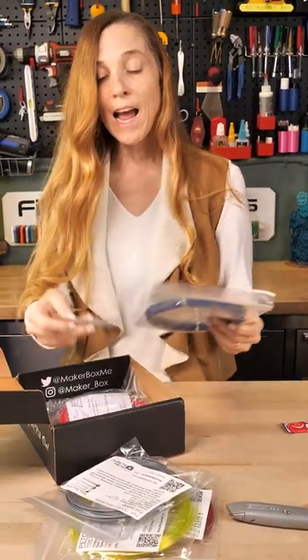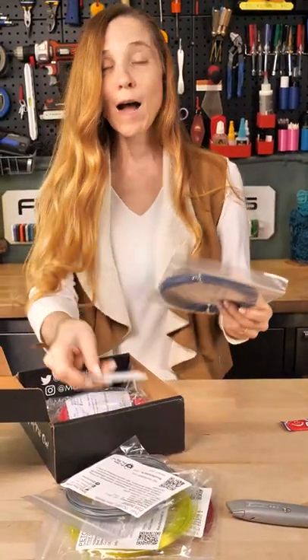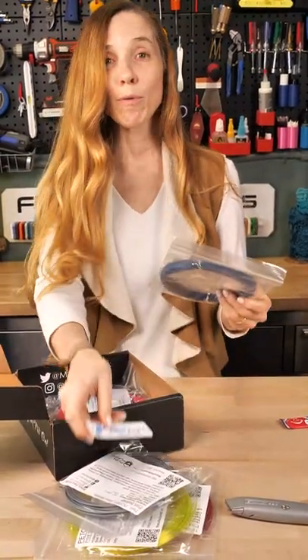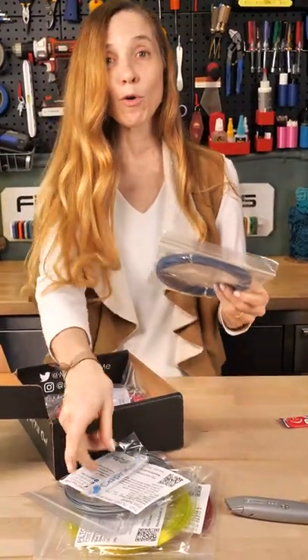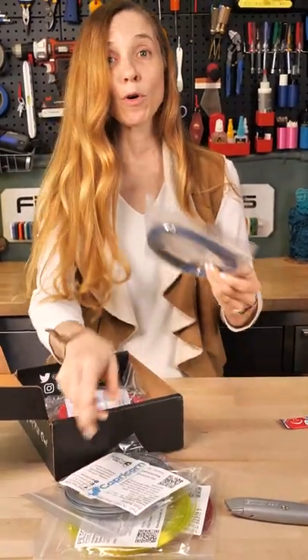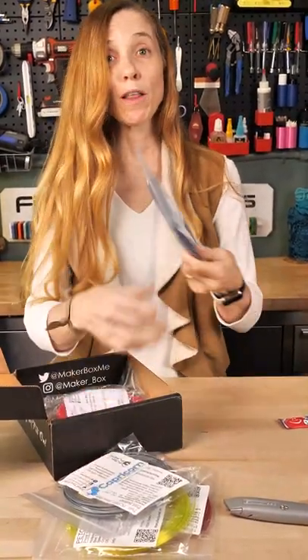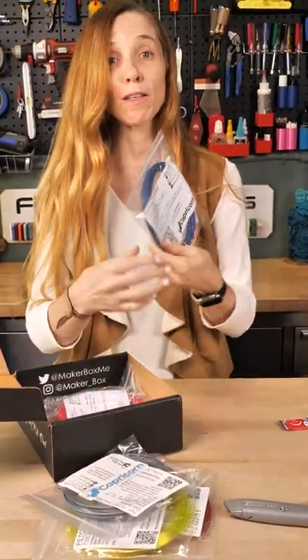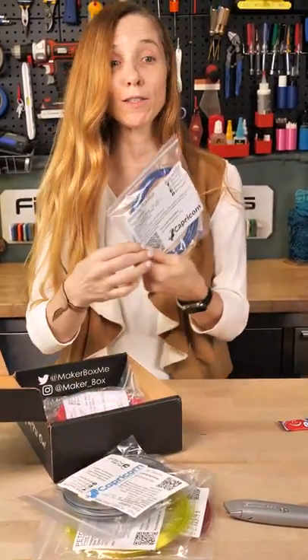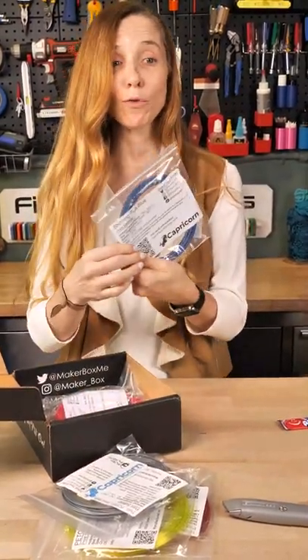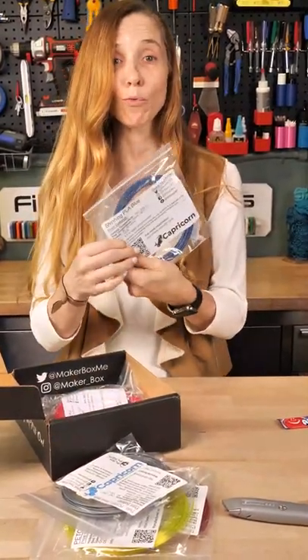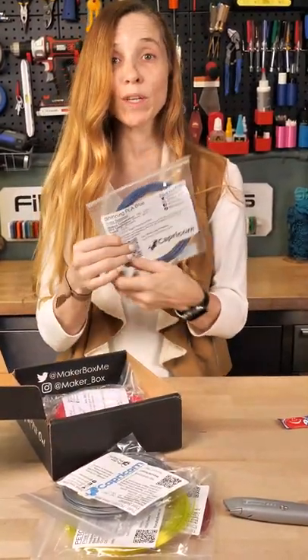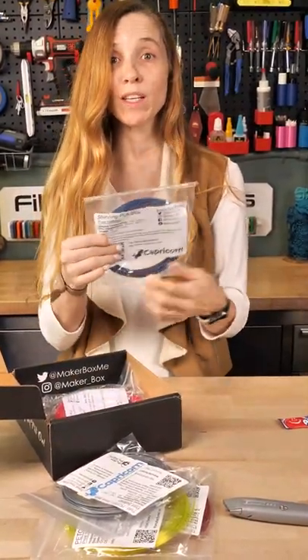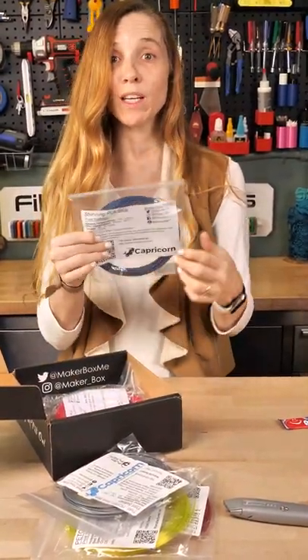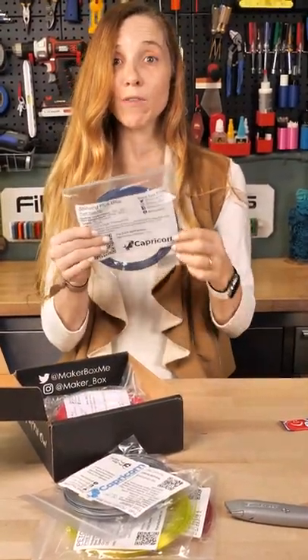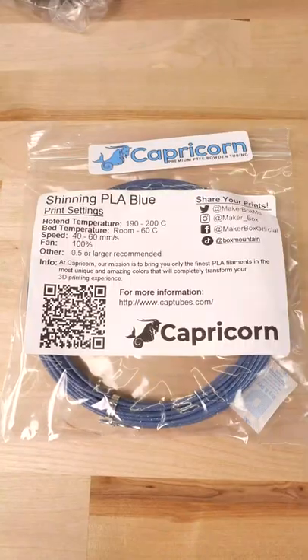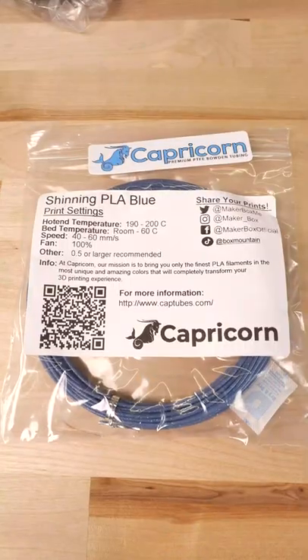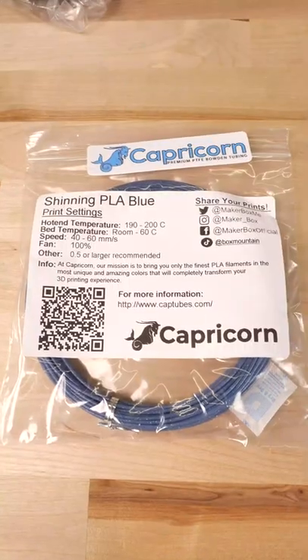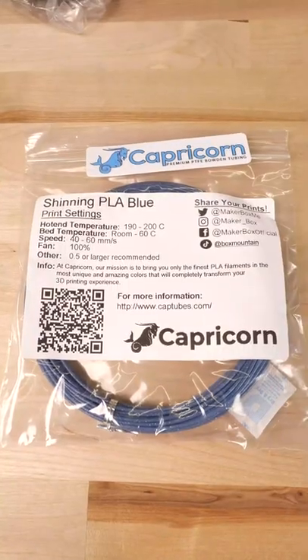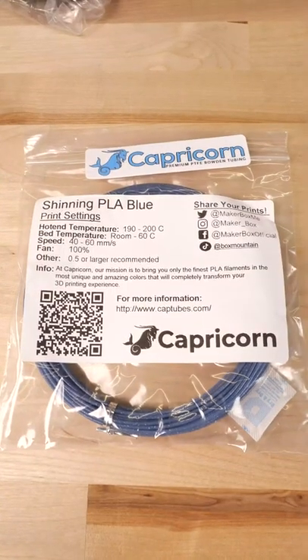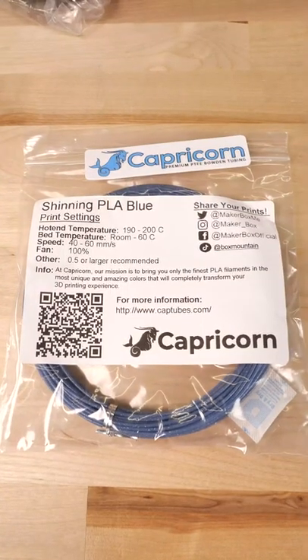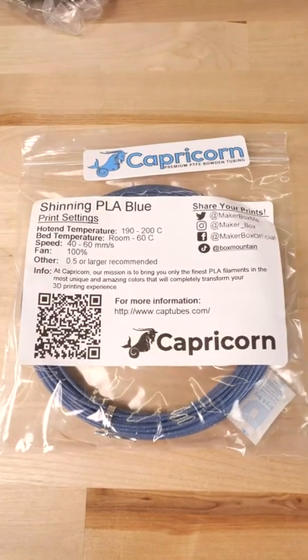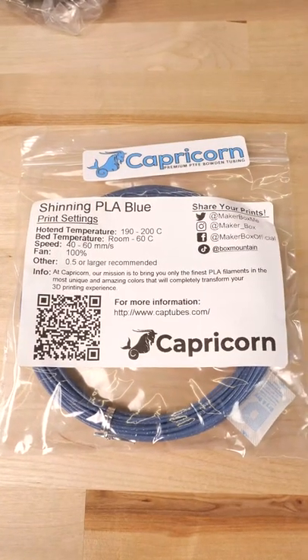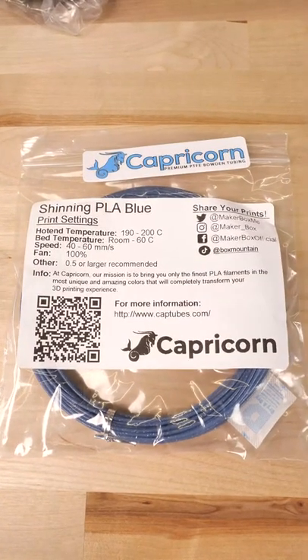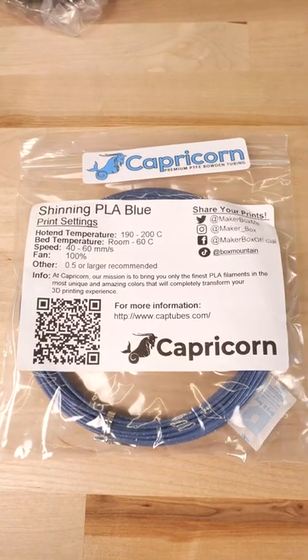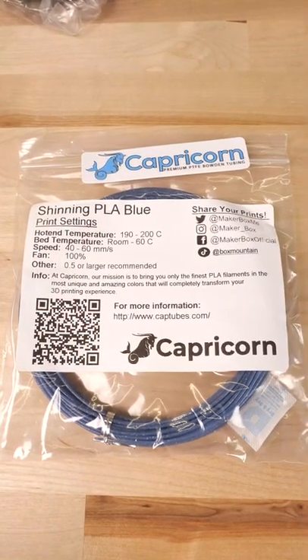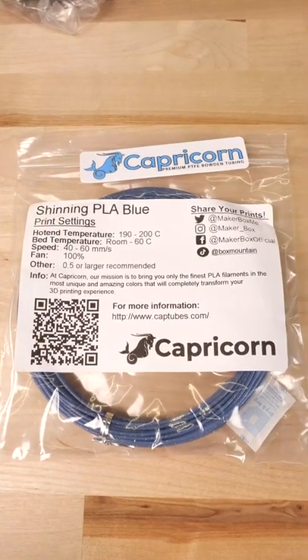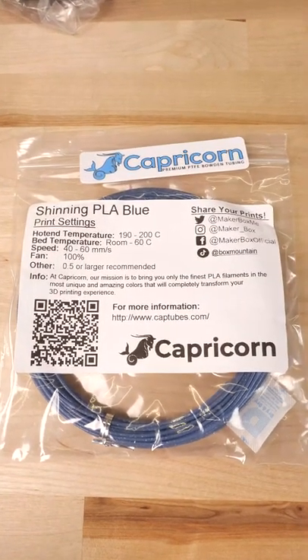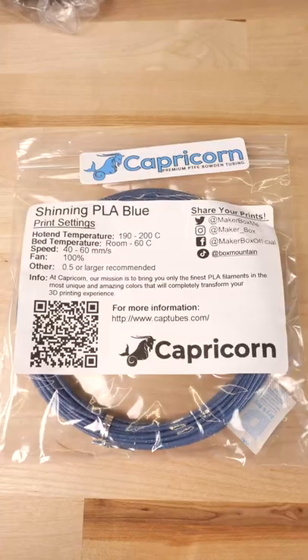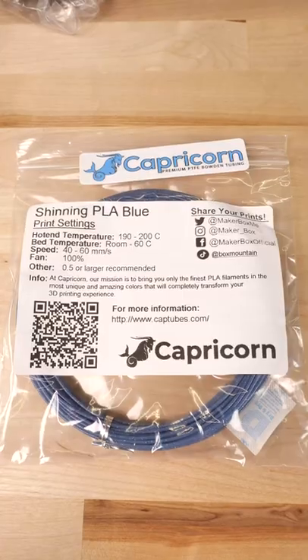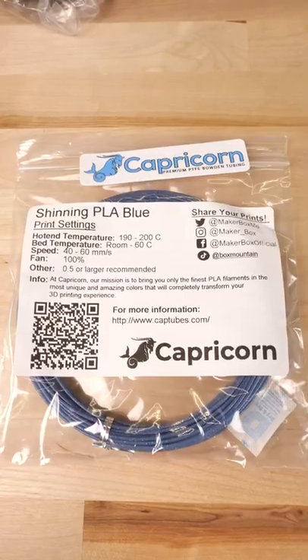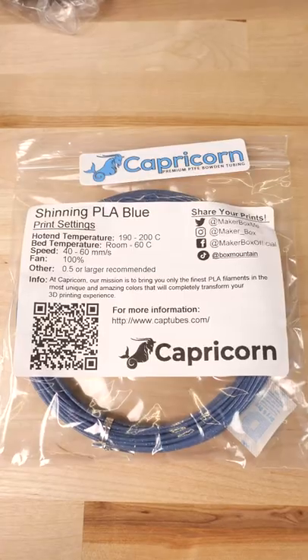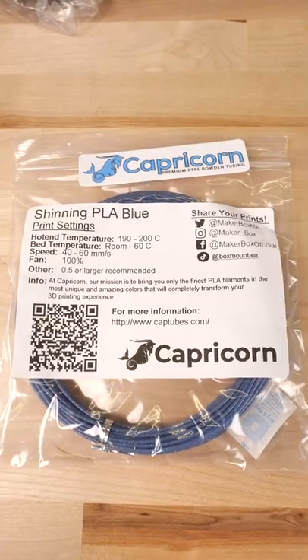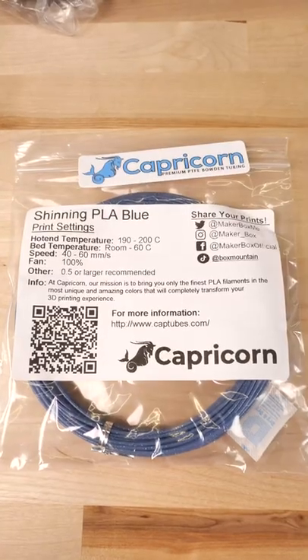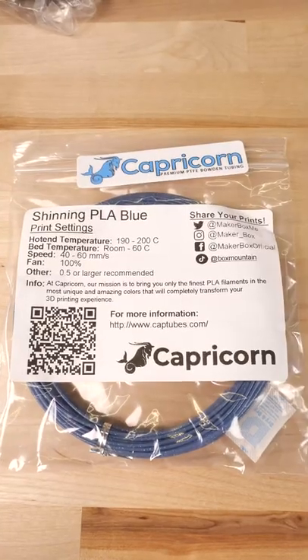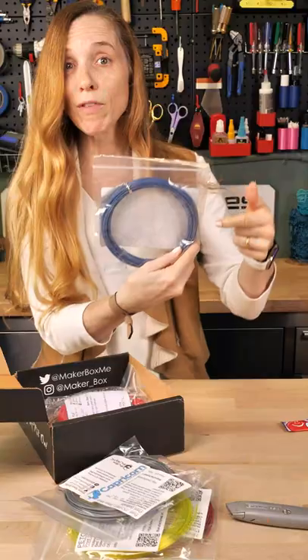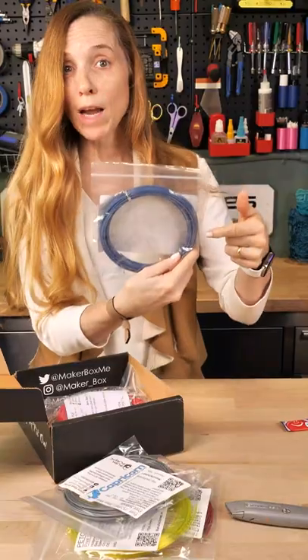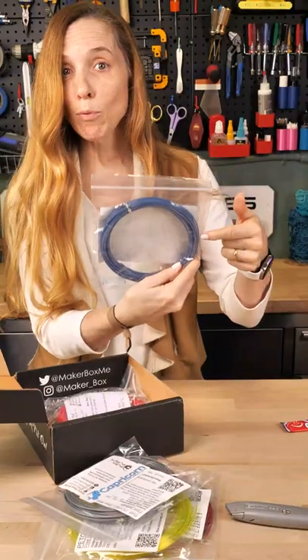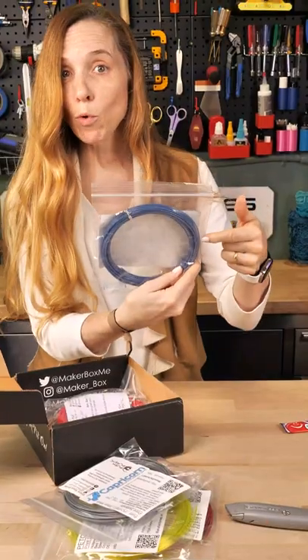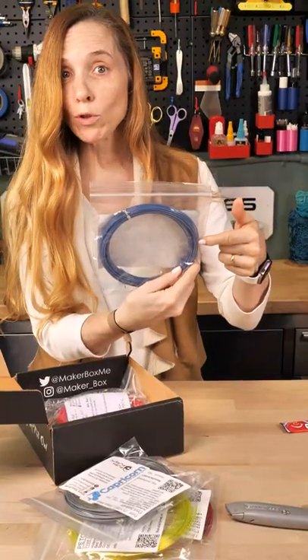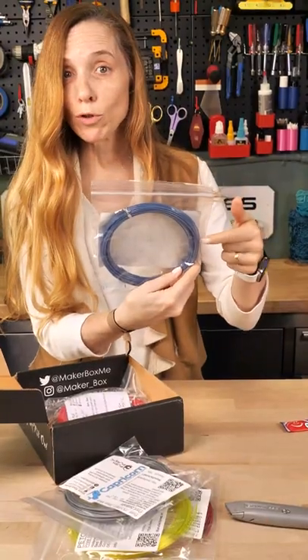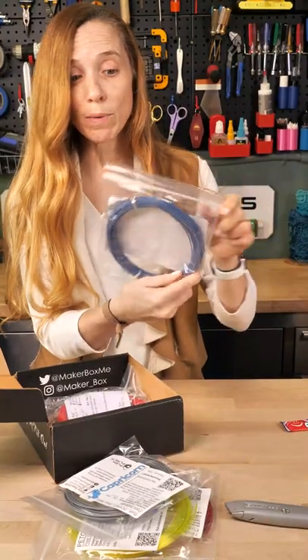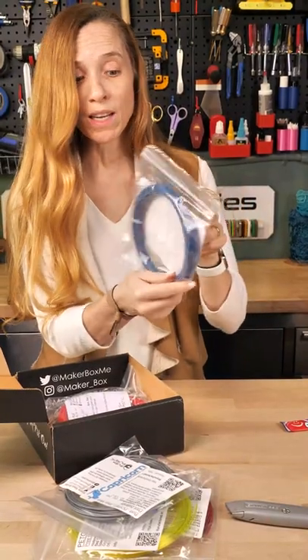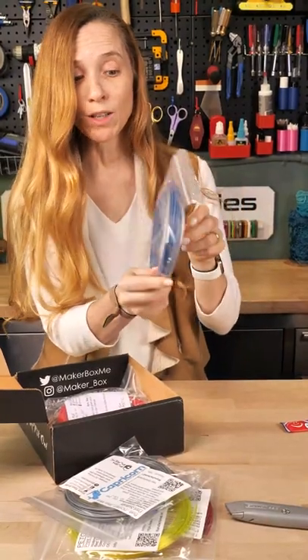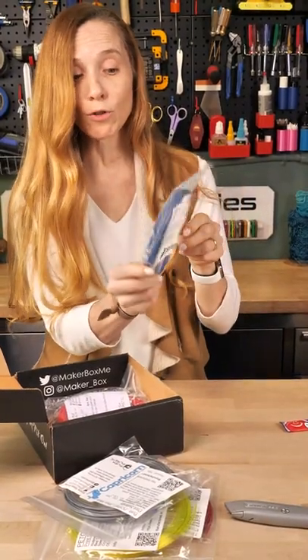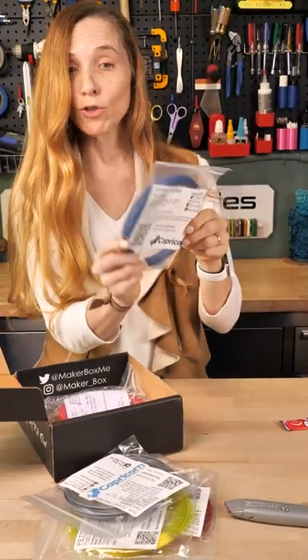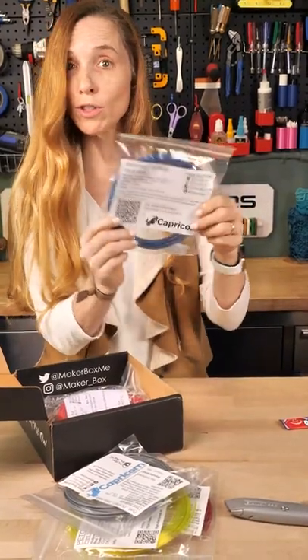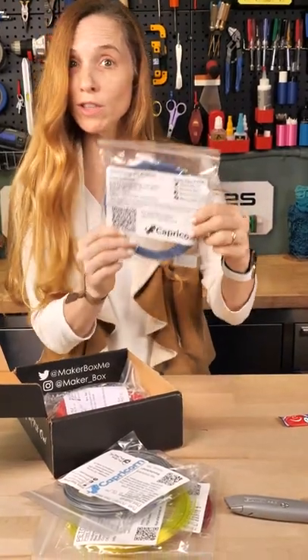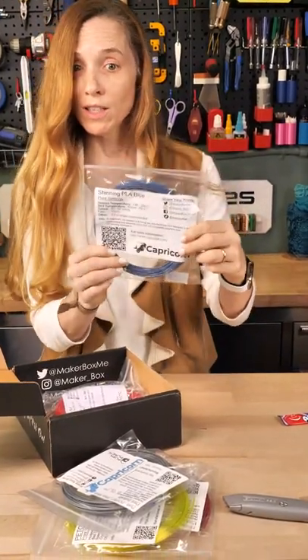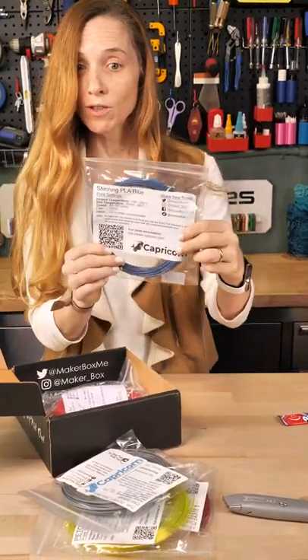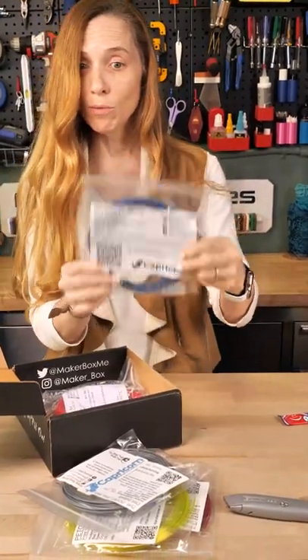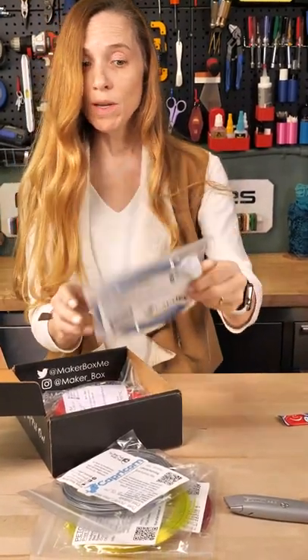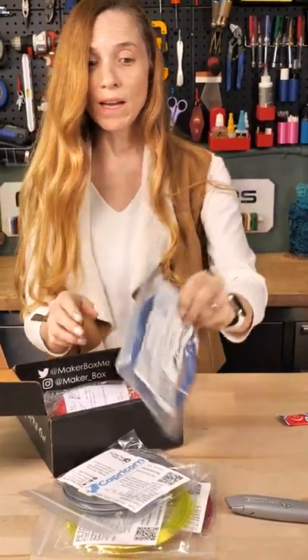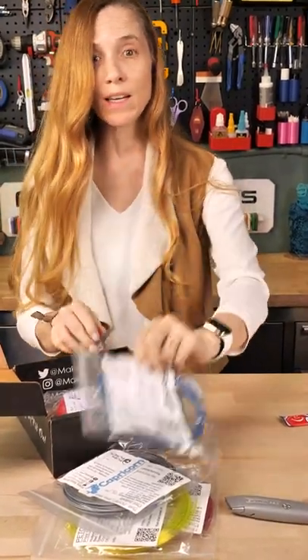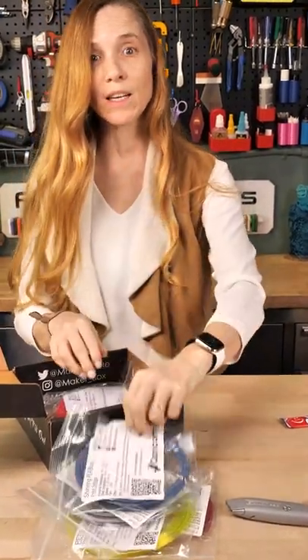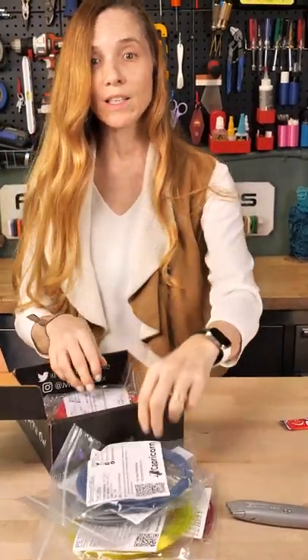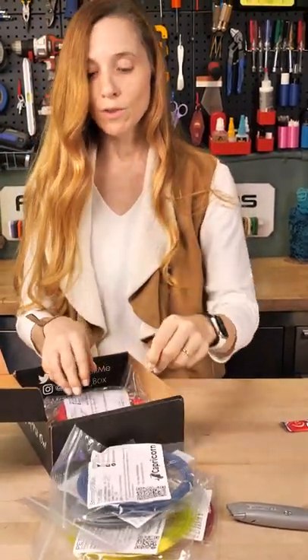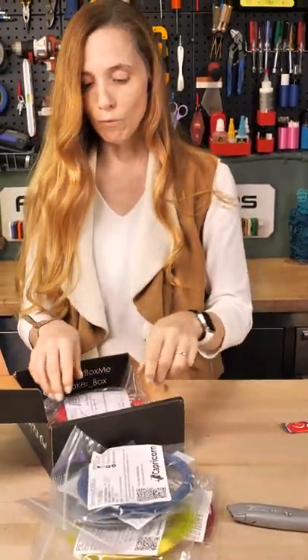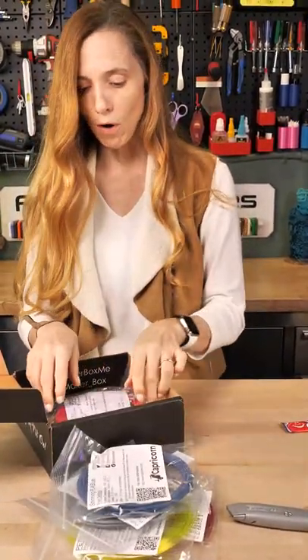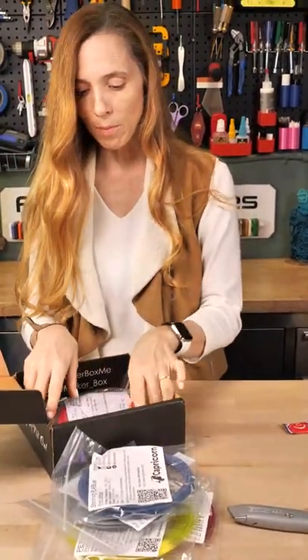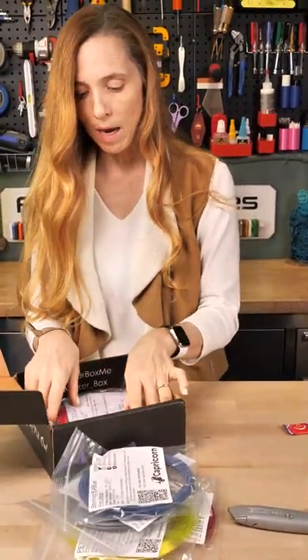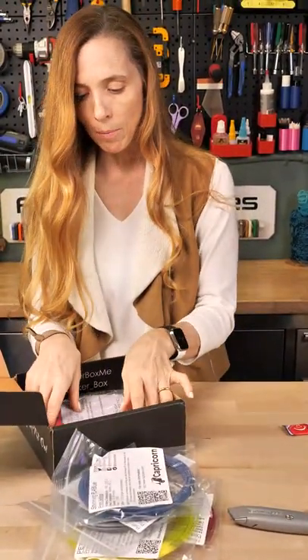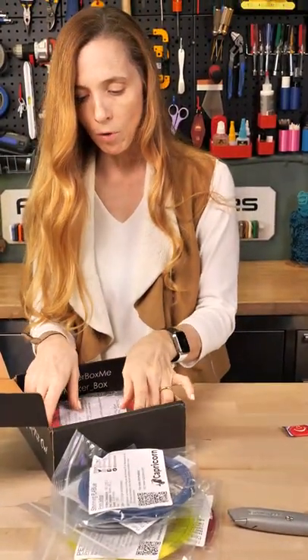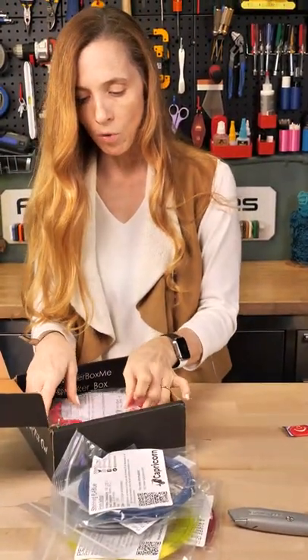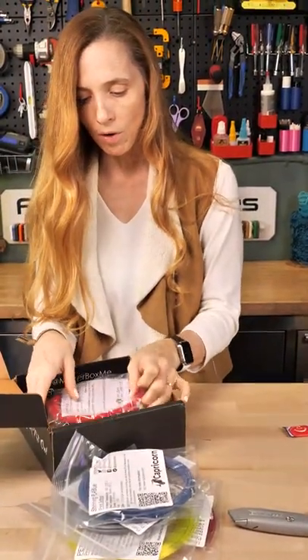Capricorn. Now this is a really neat filament. This is Capricorn — if you have the Capricorn tubing, it looks just like the tubing, and it is from Capricorn.